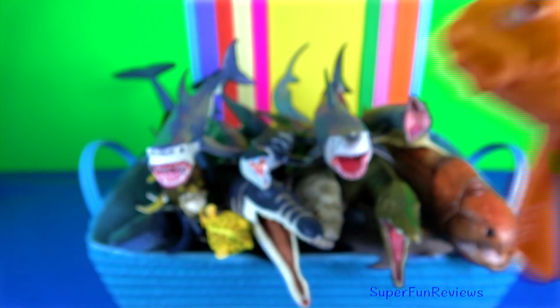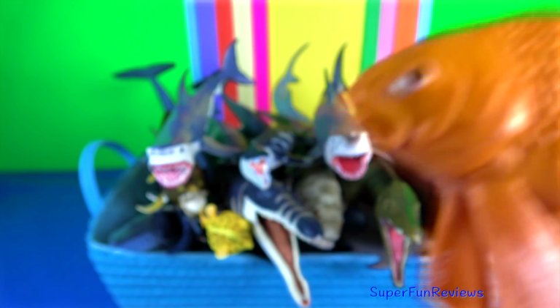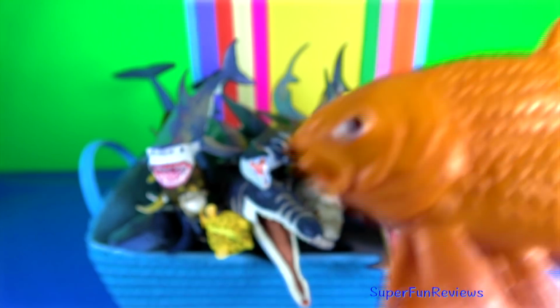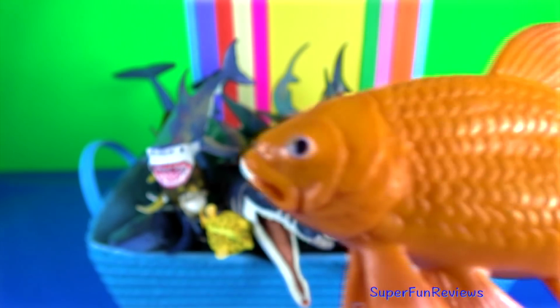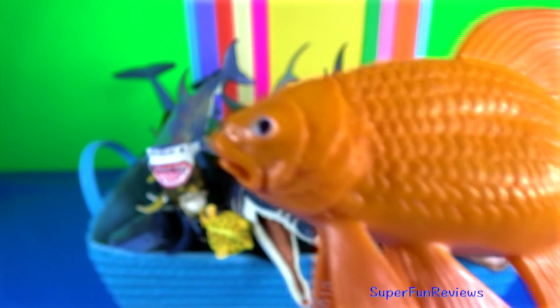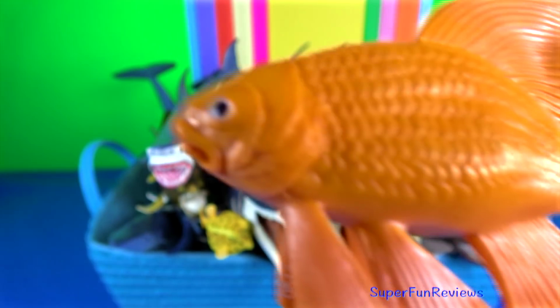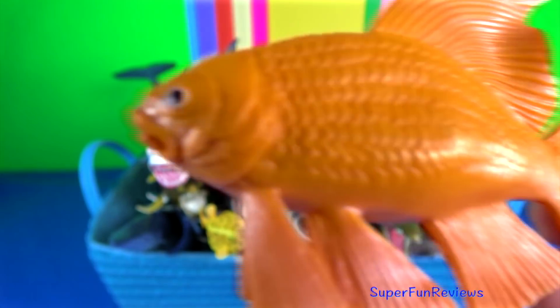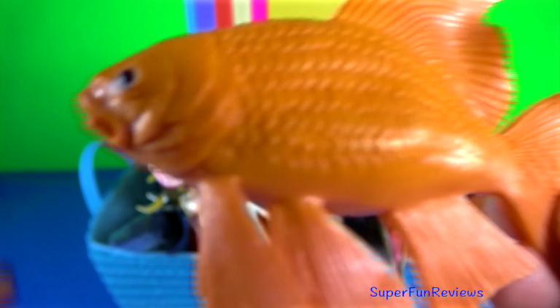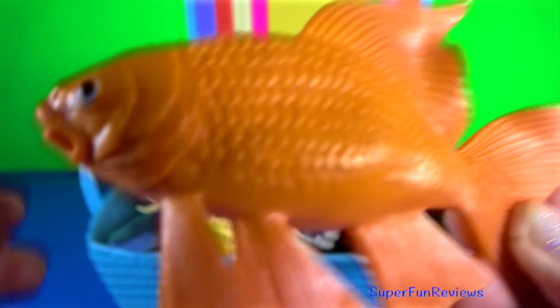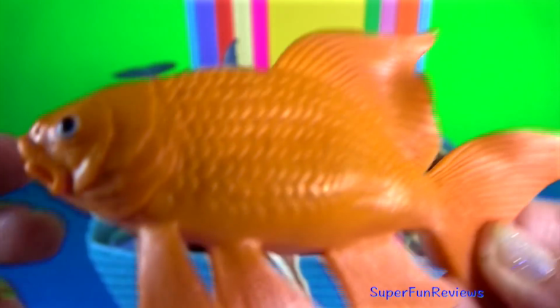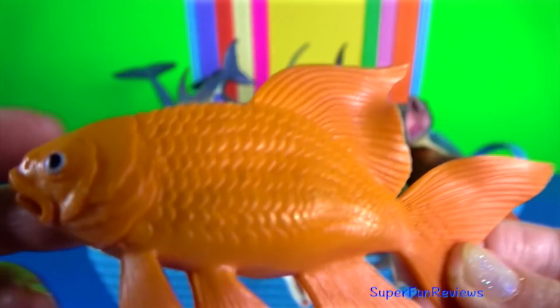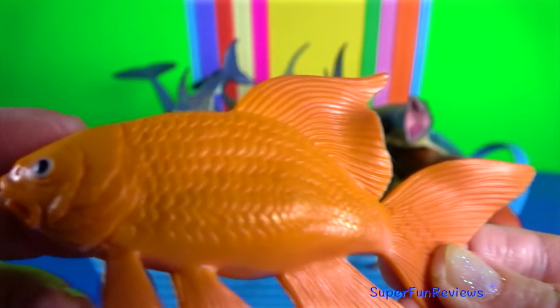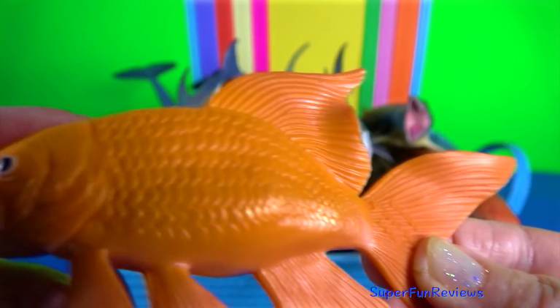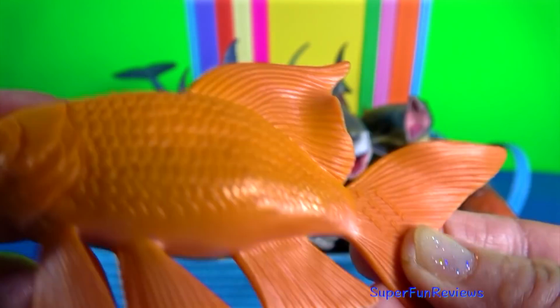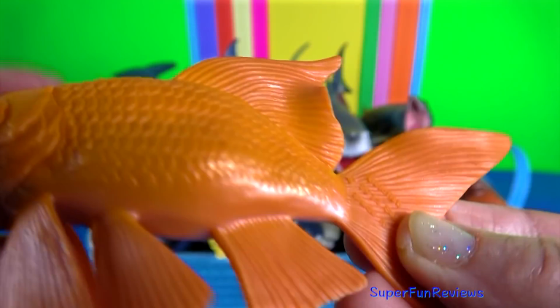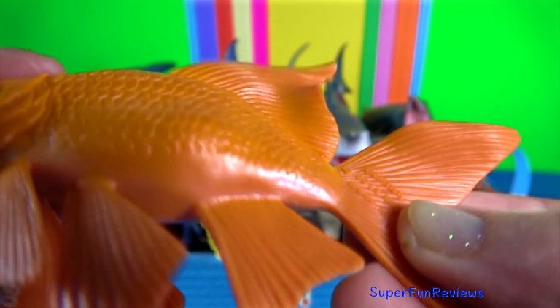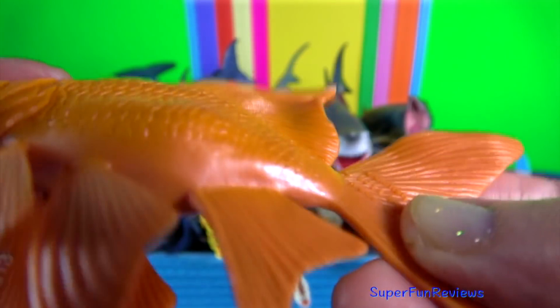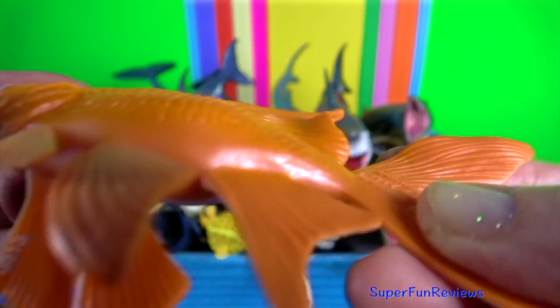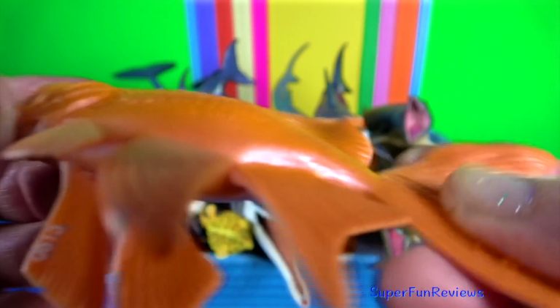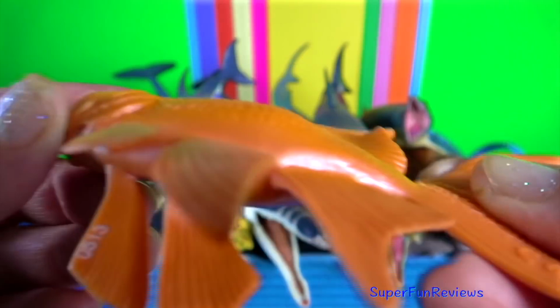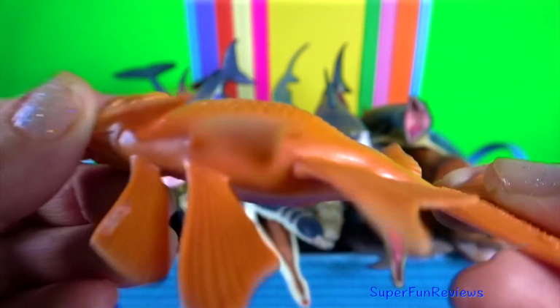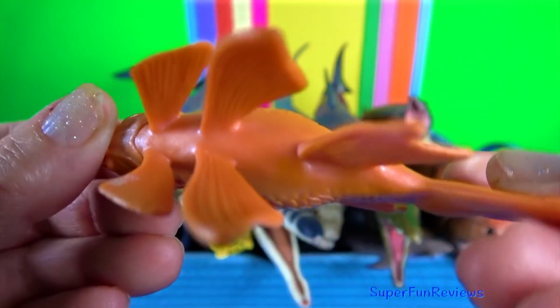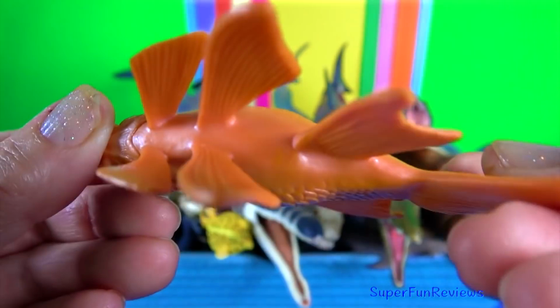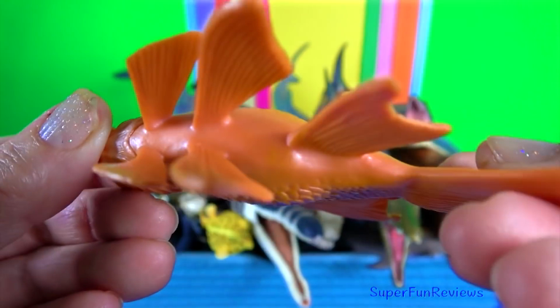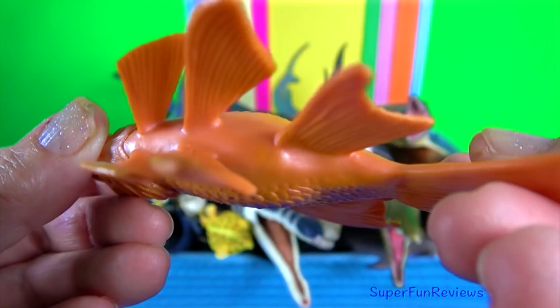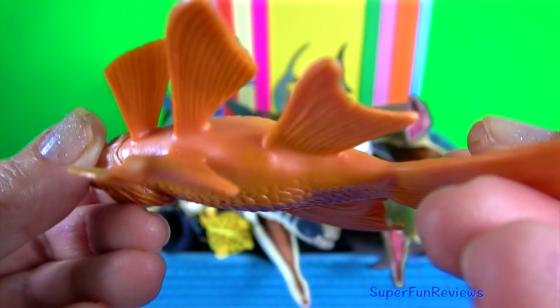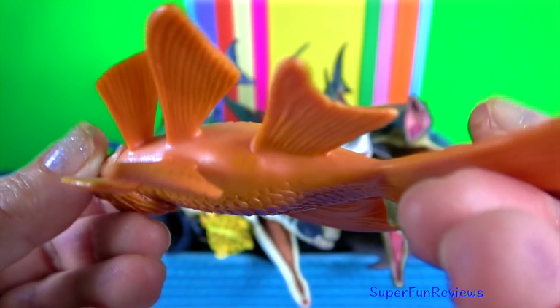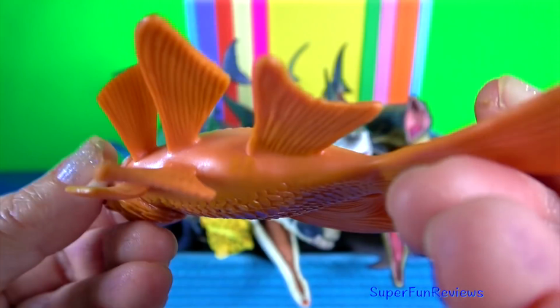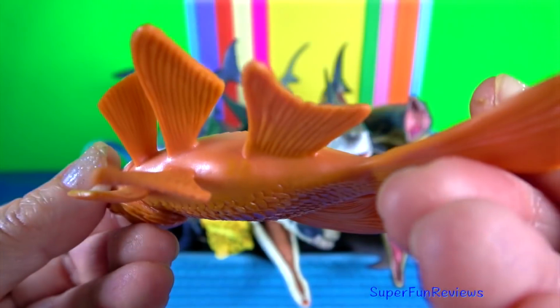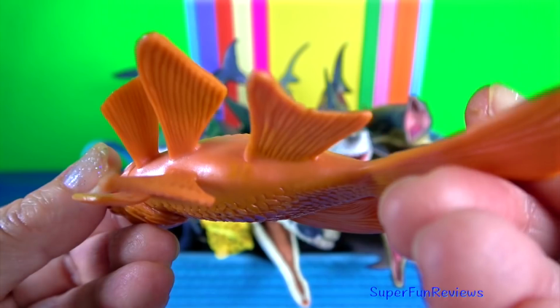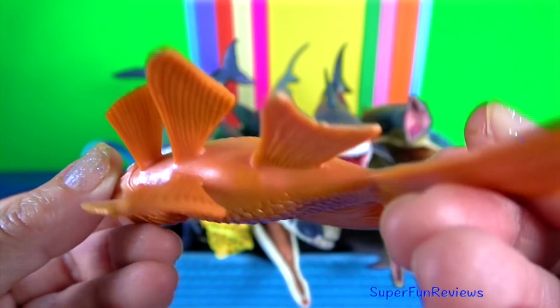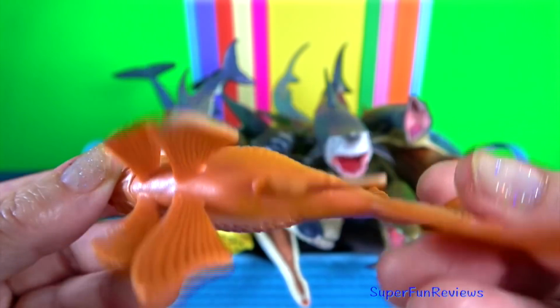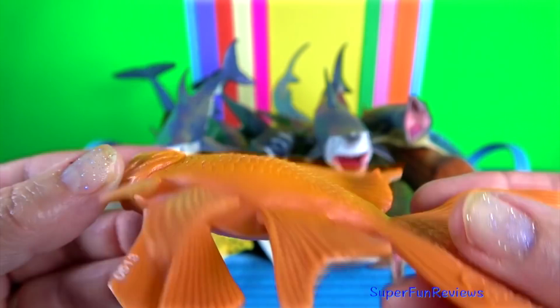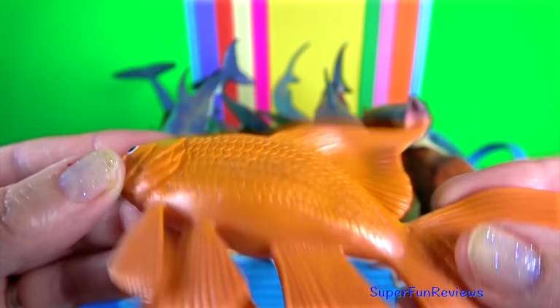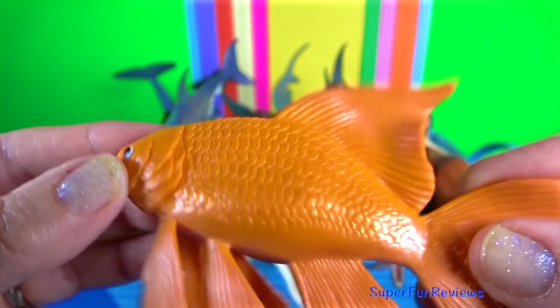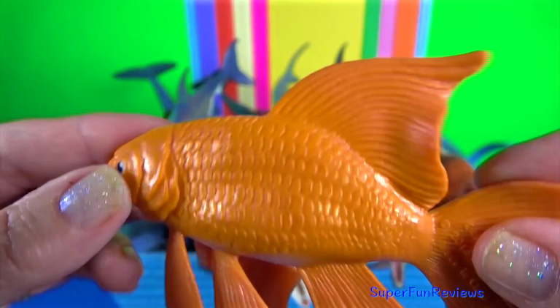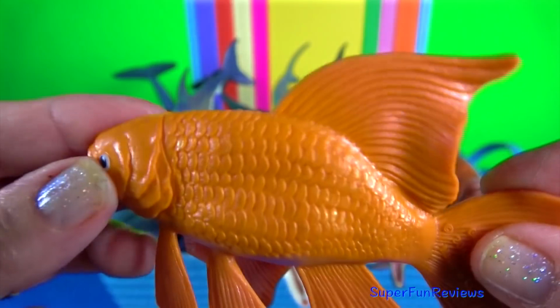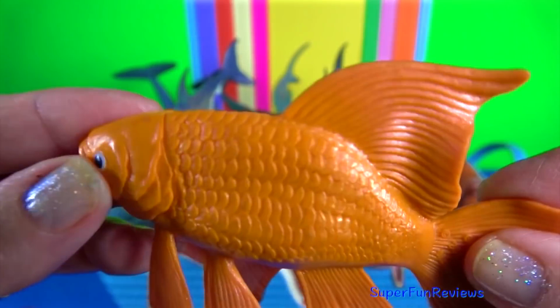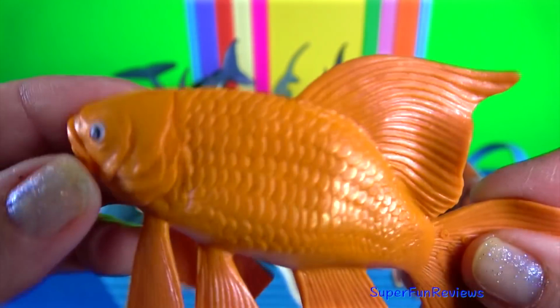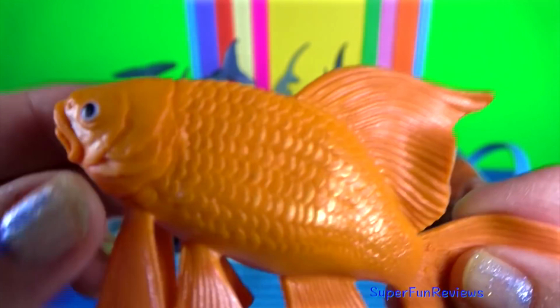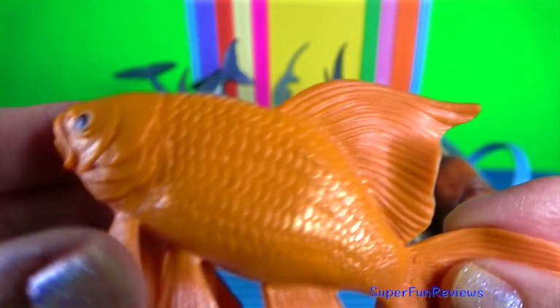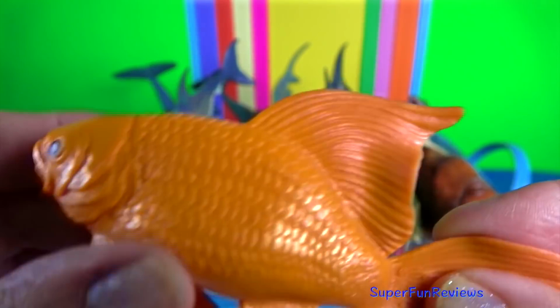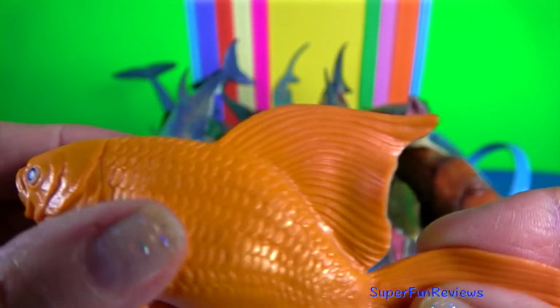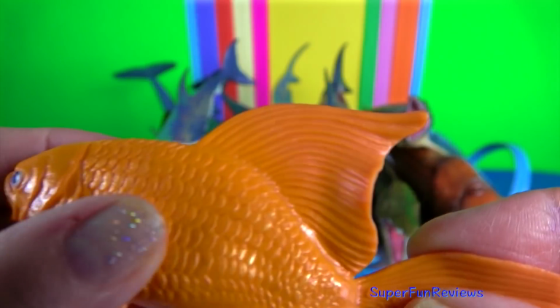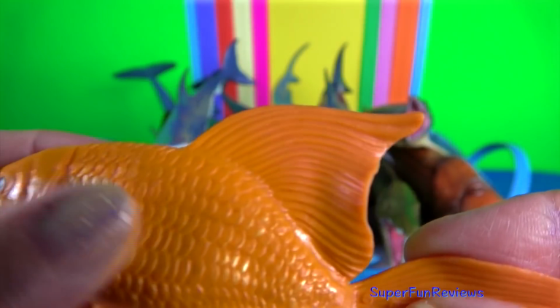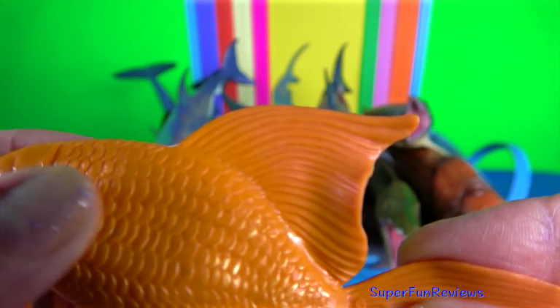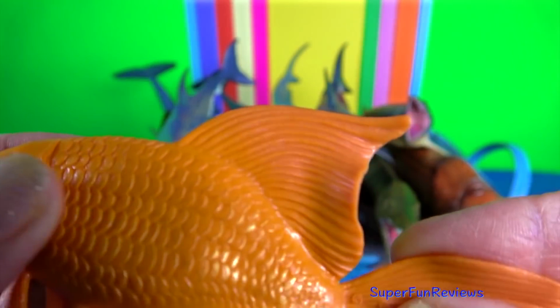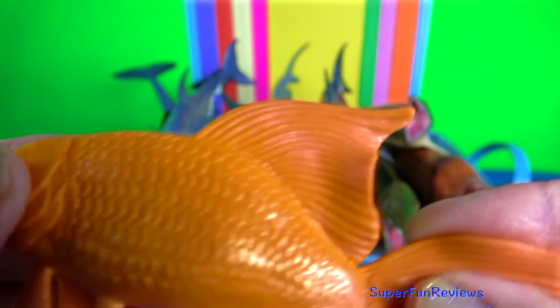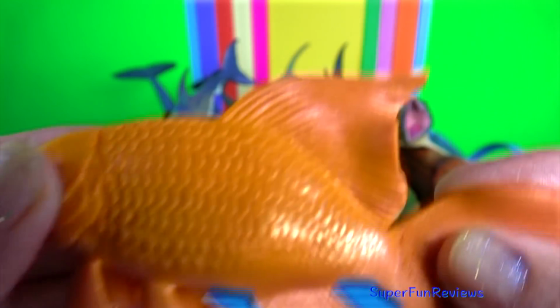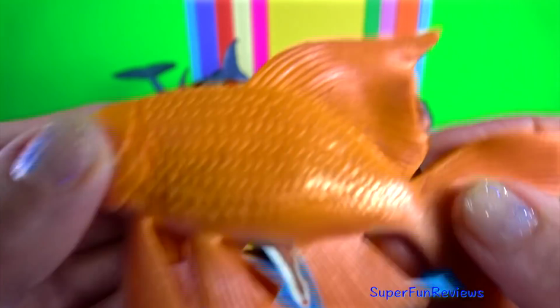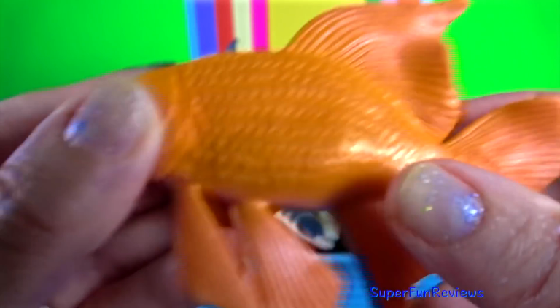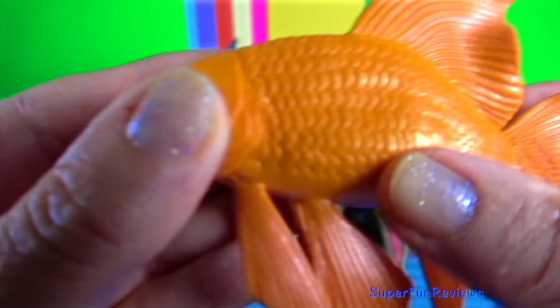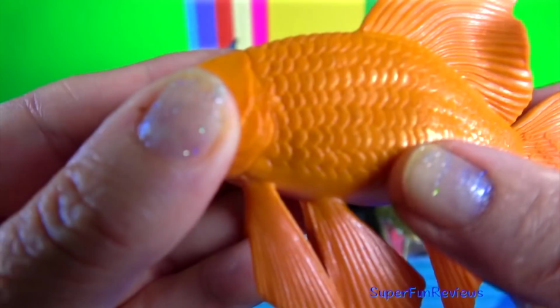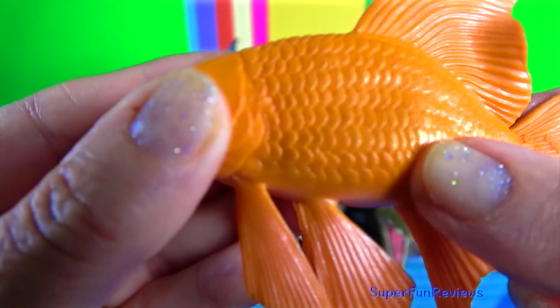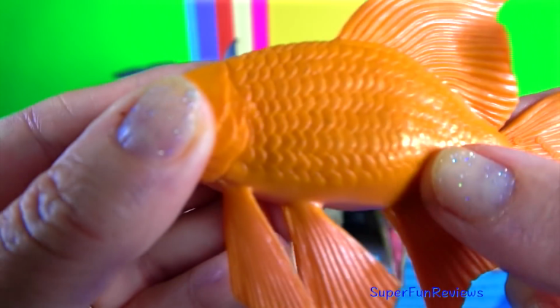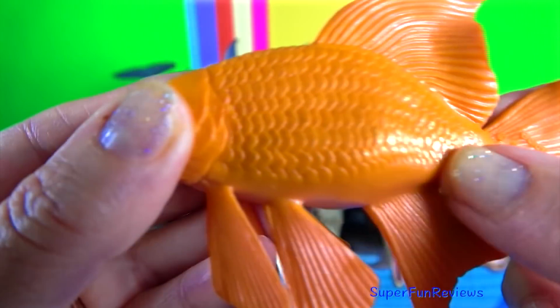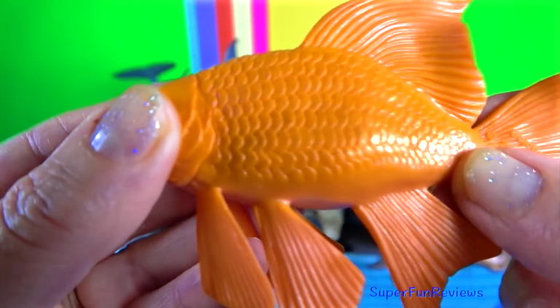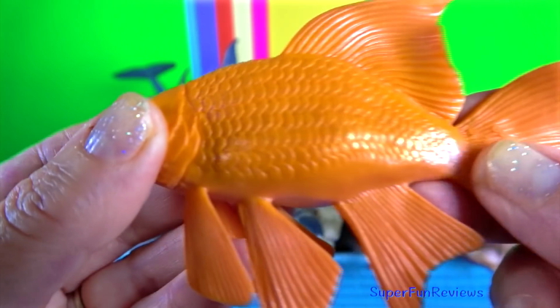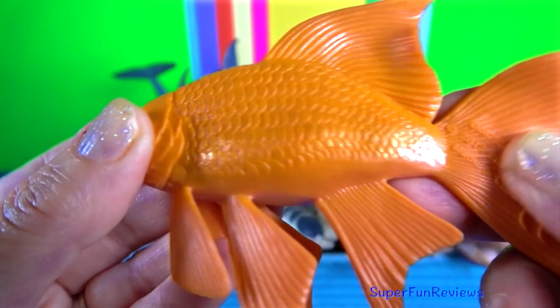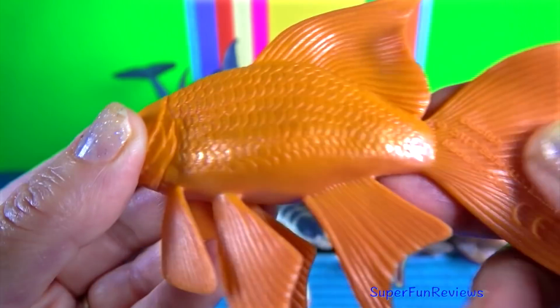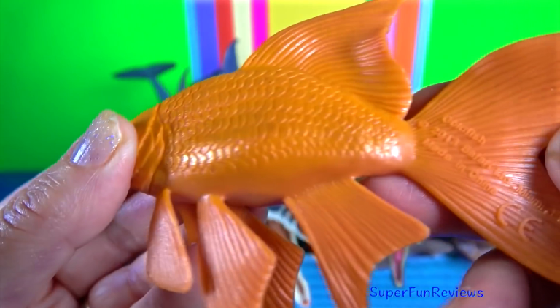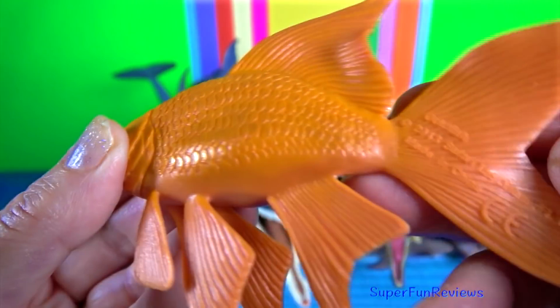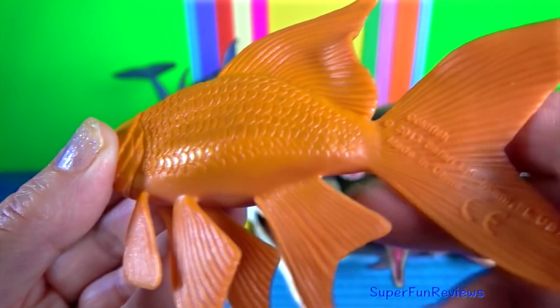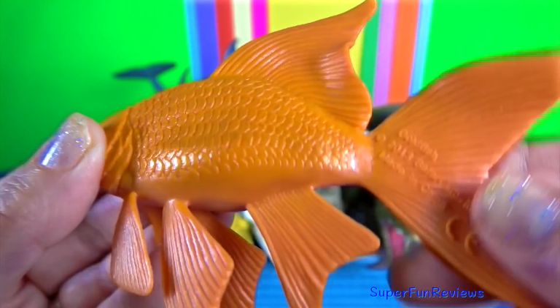The Koi is an Amur carp, first bred for colour in Japan in the 1820s.